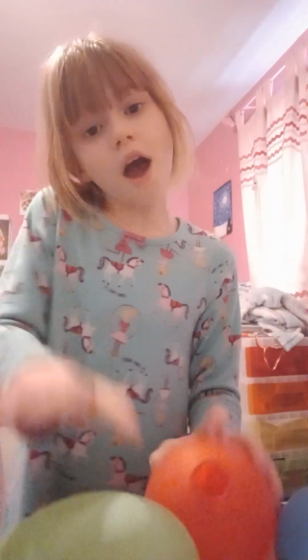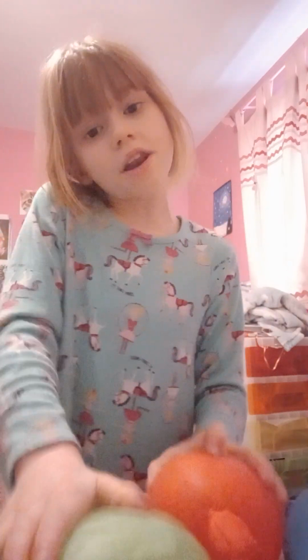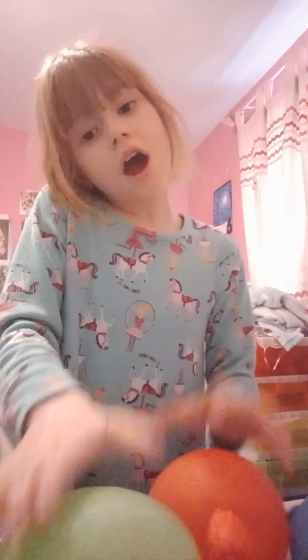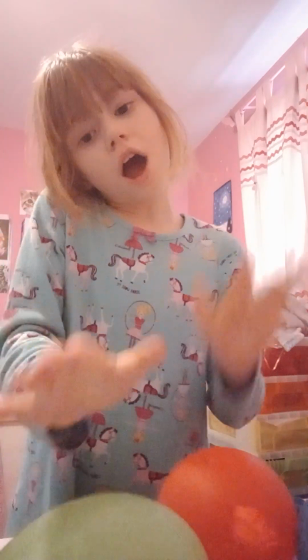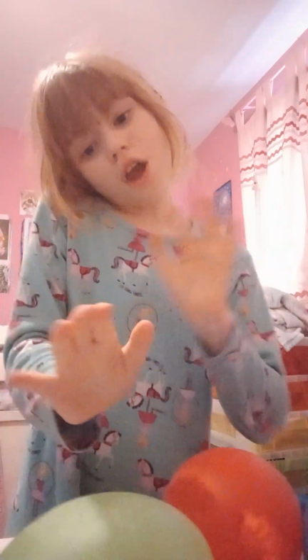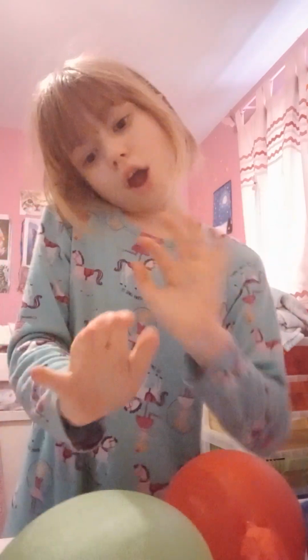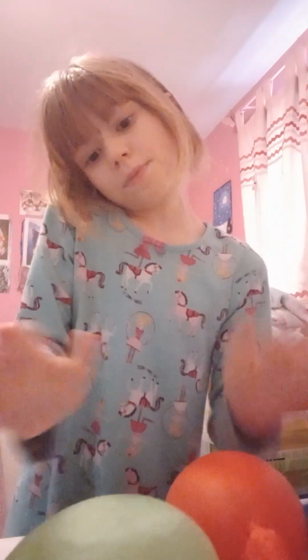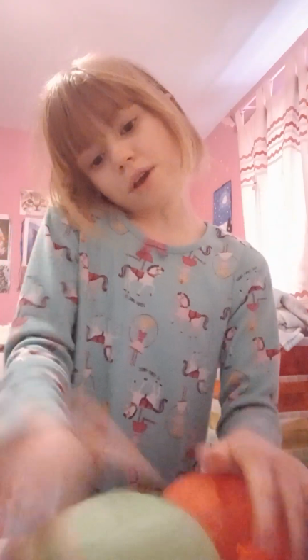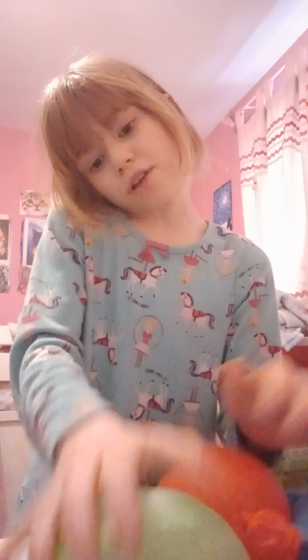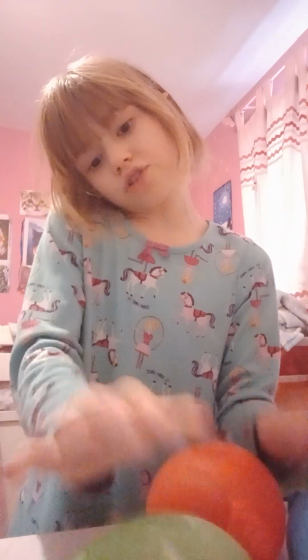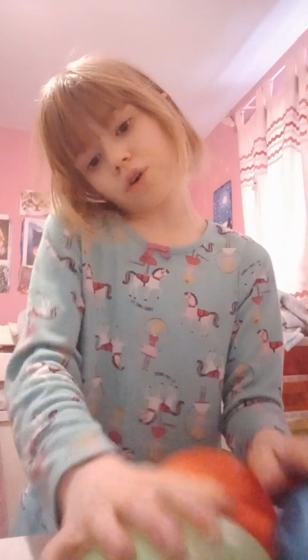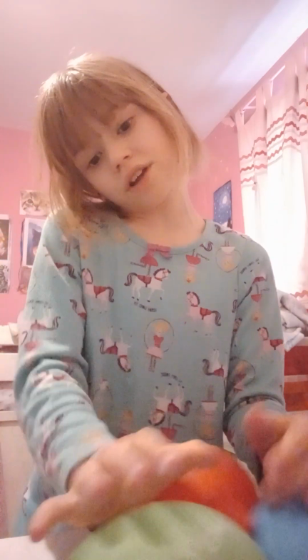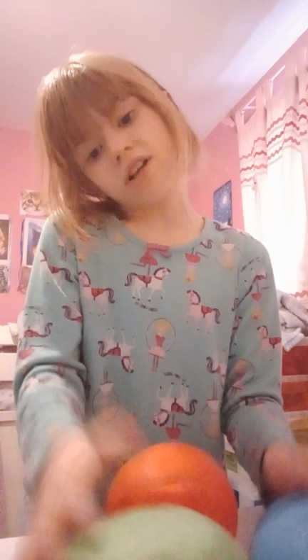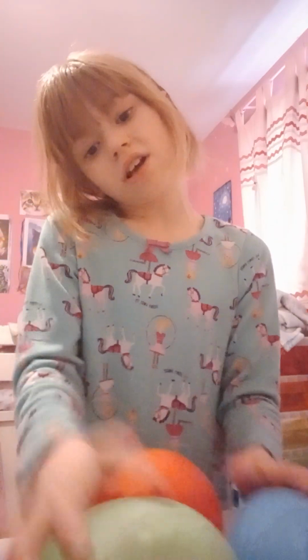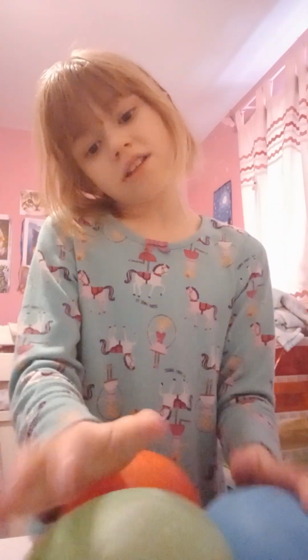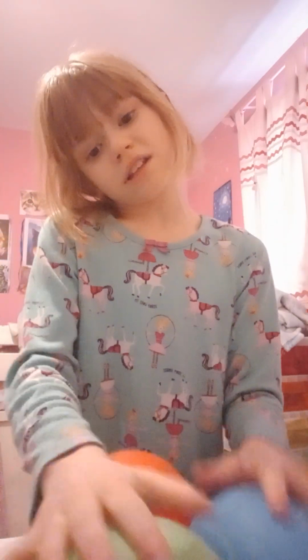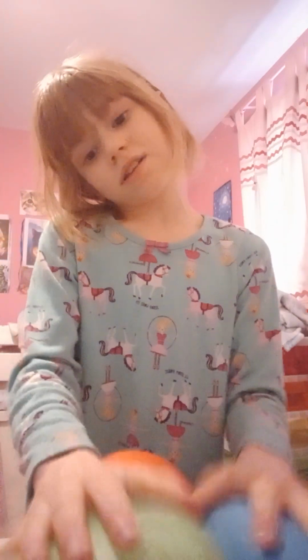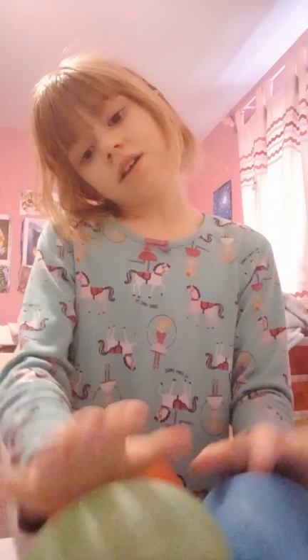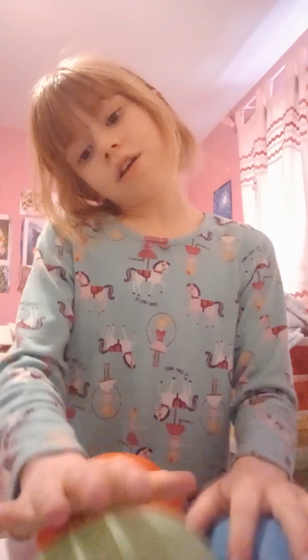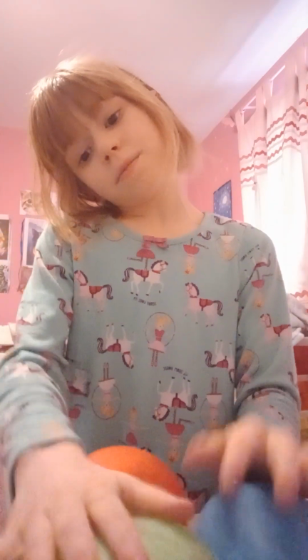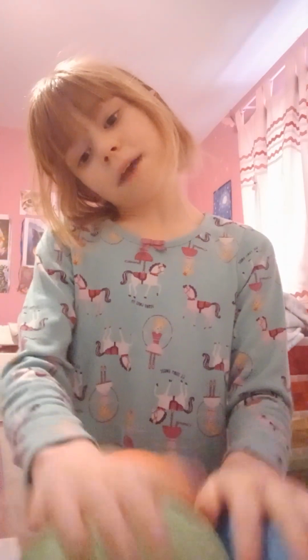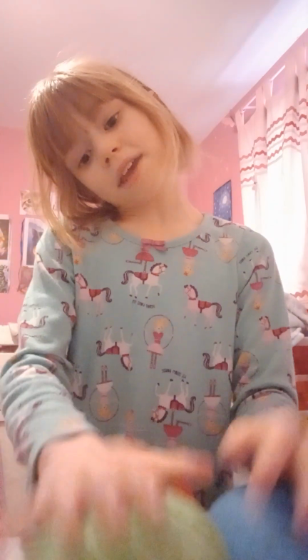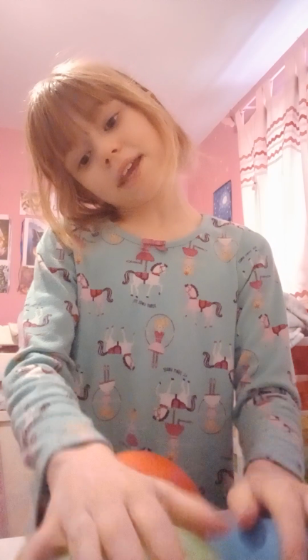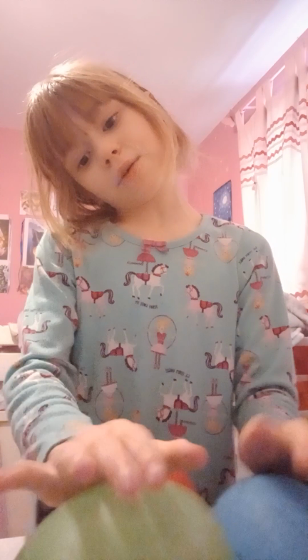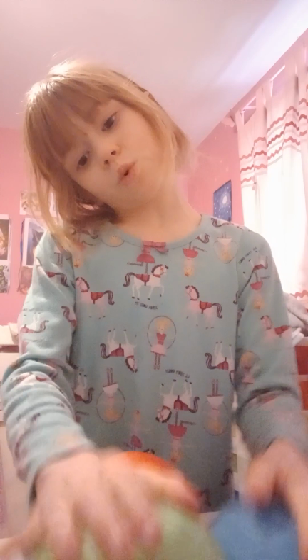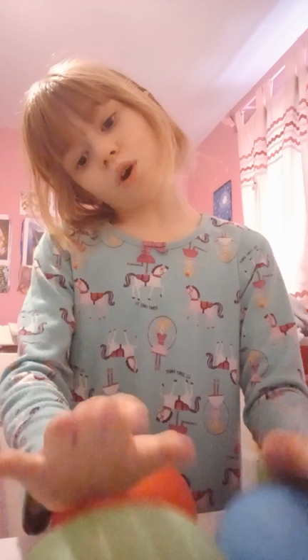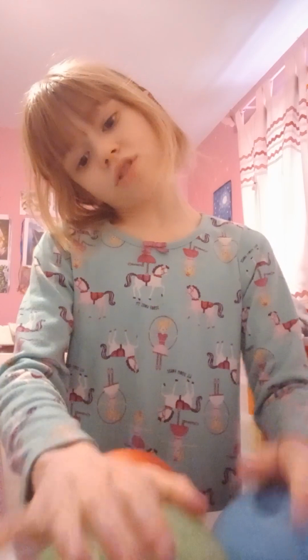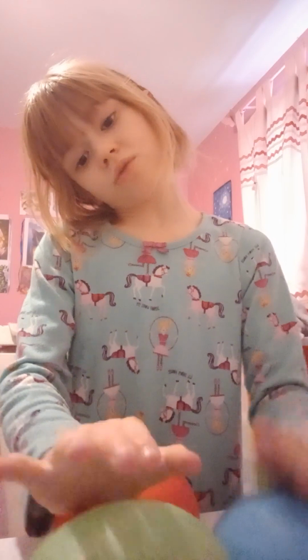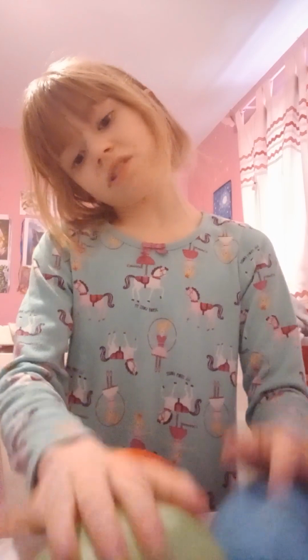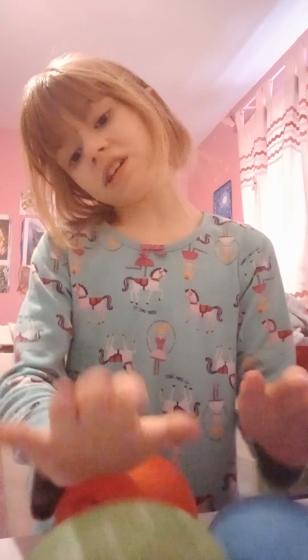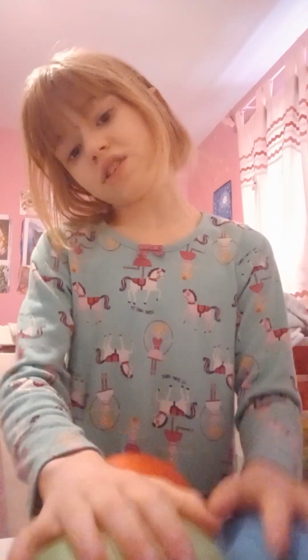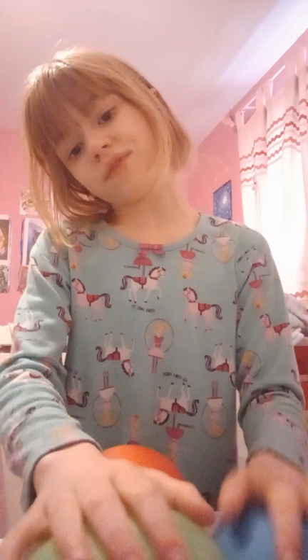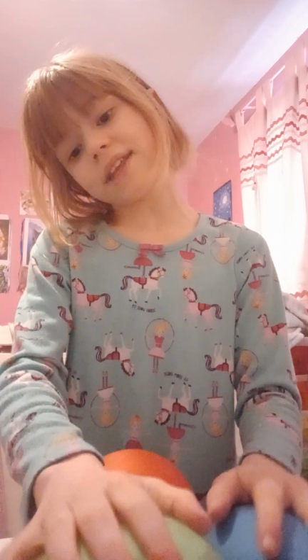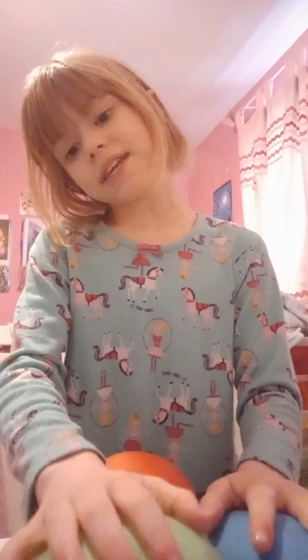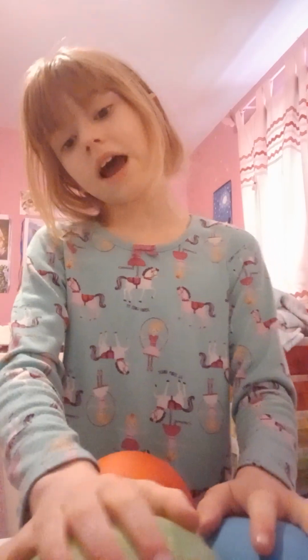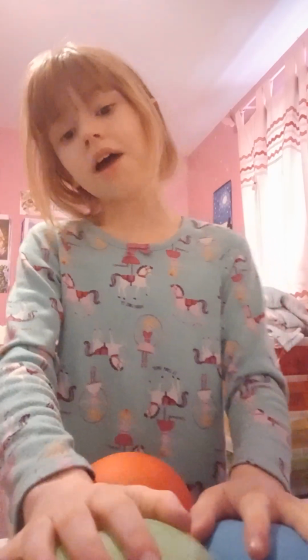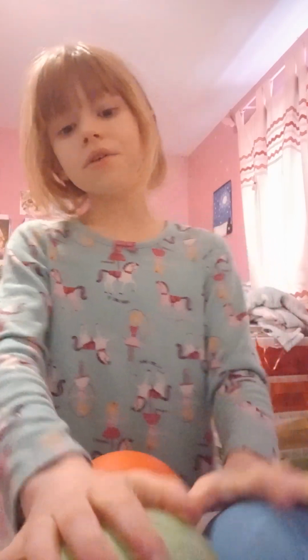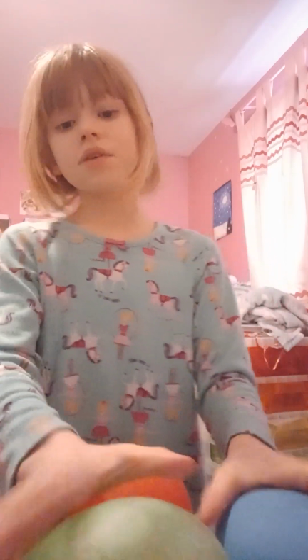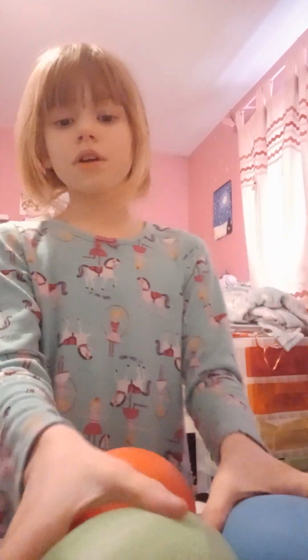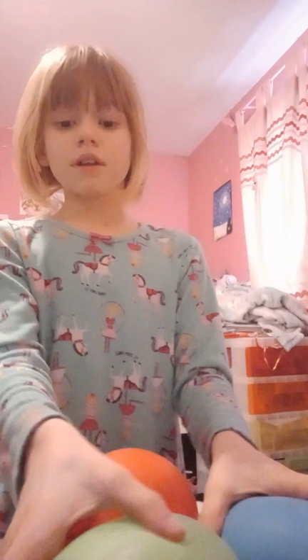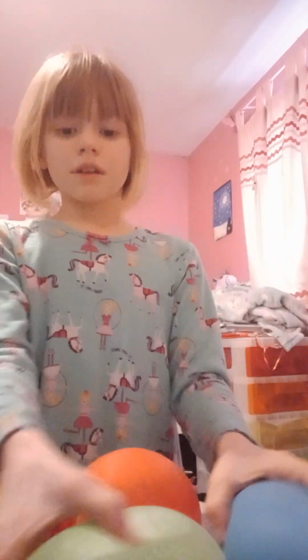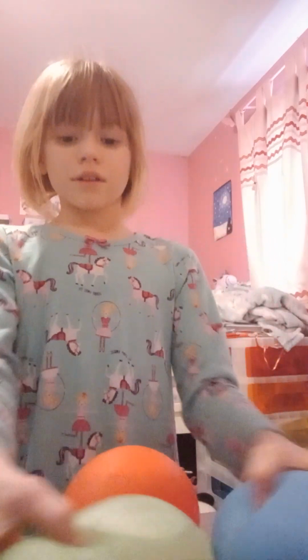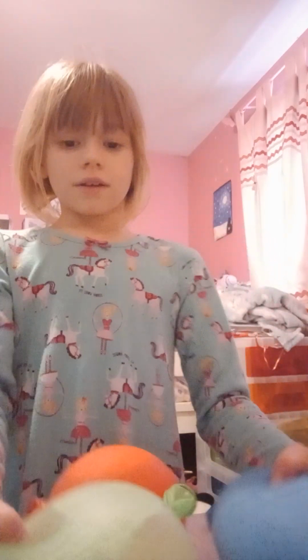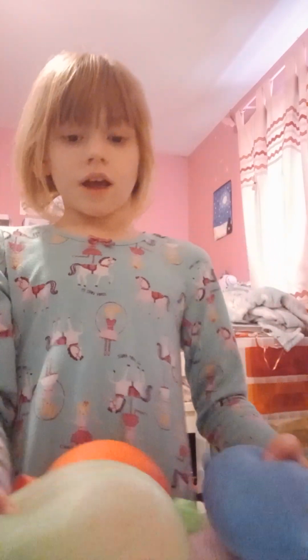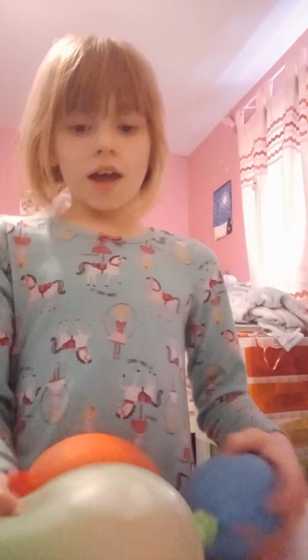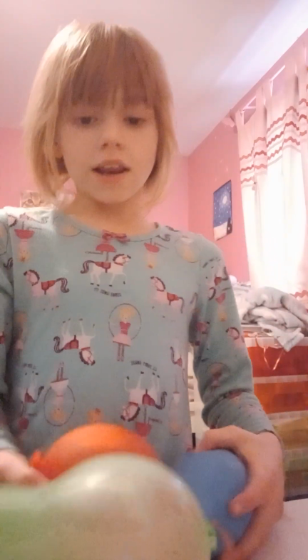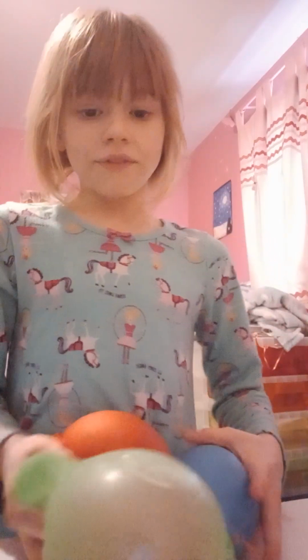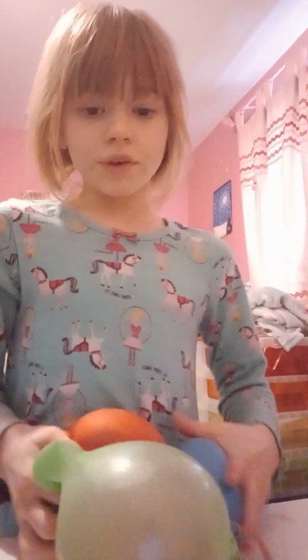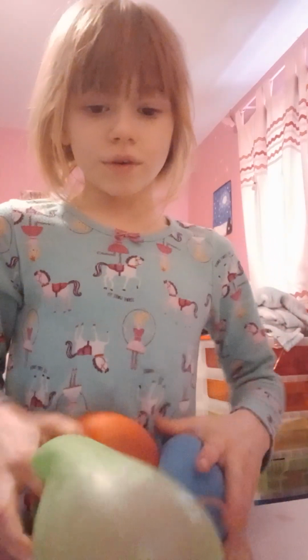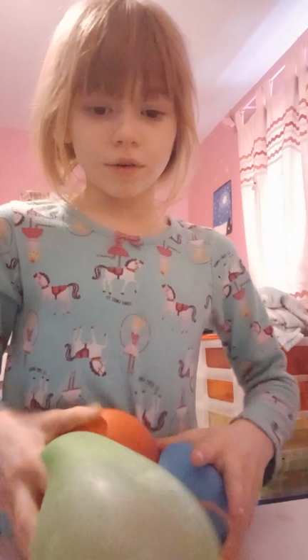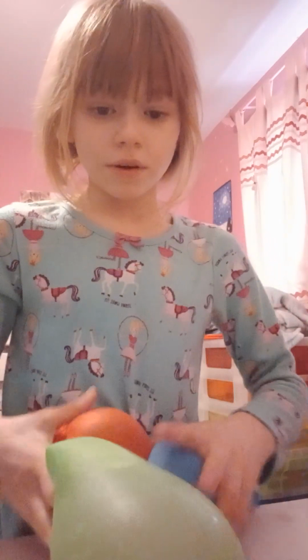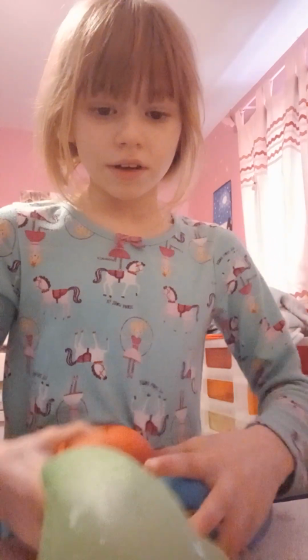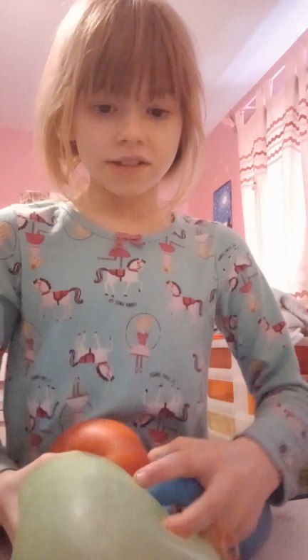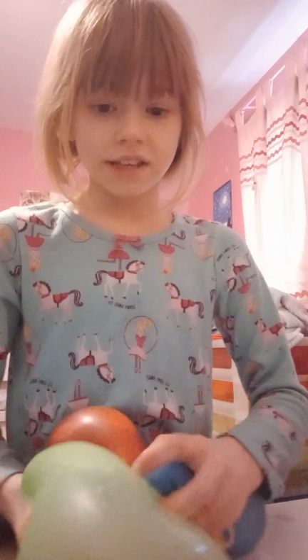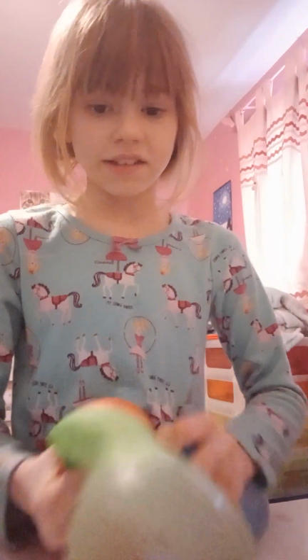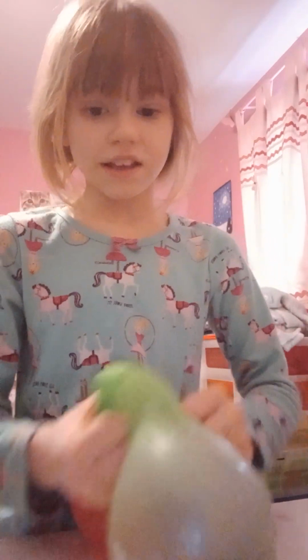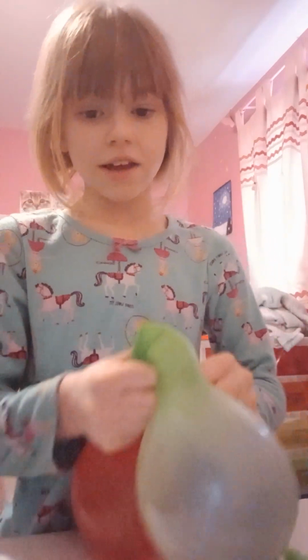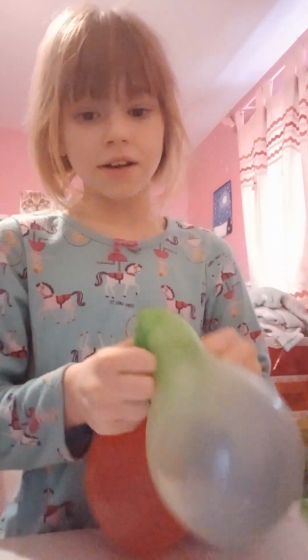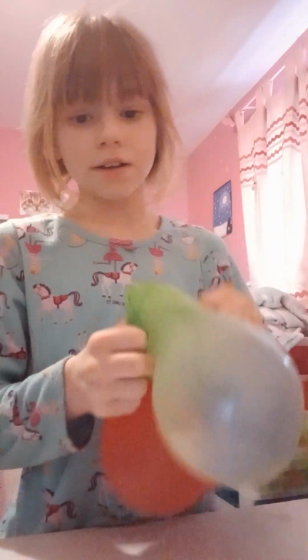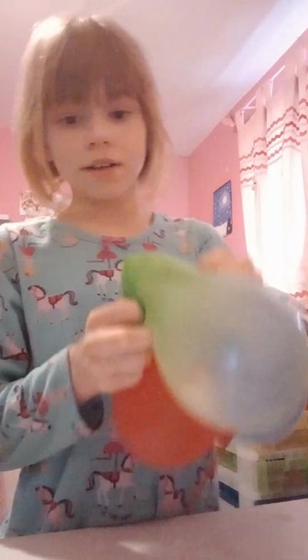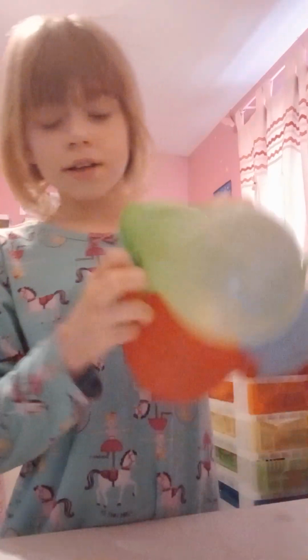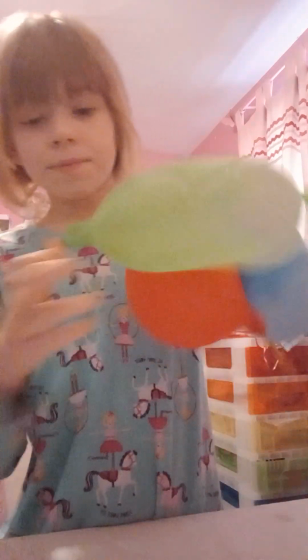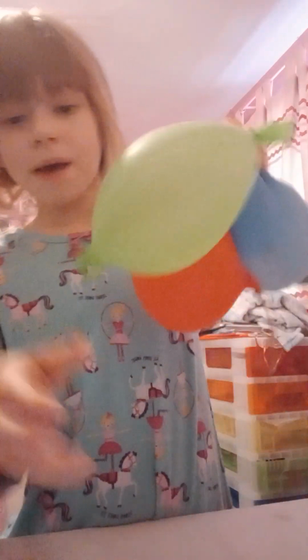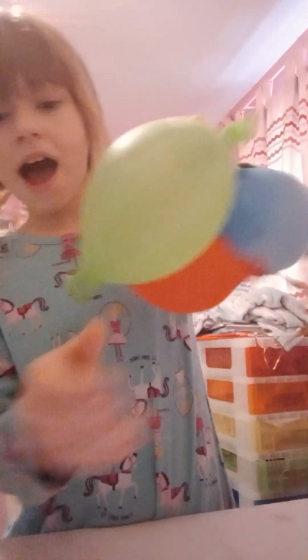Say bye everyone! I hope you enjoyed this making water squishies video. I love you all — see you soon, bye!